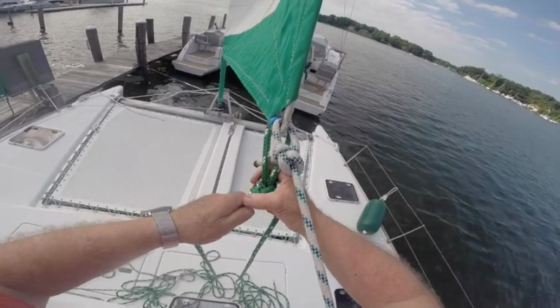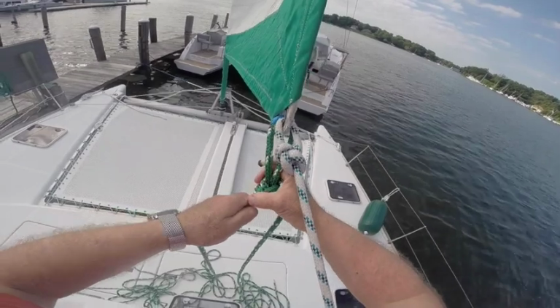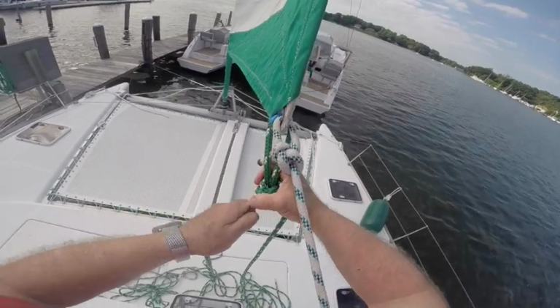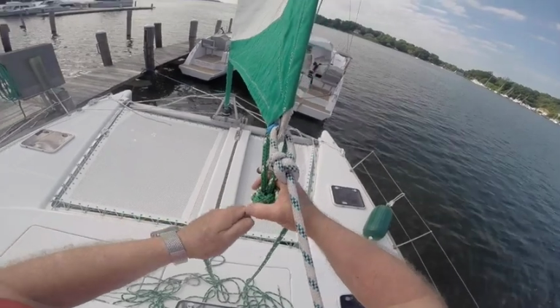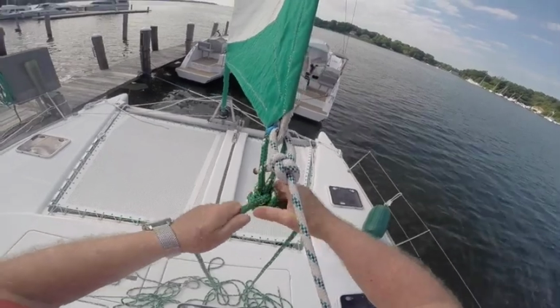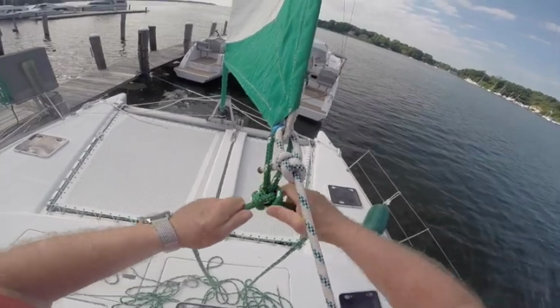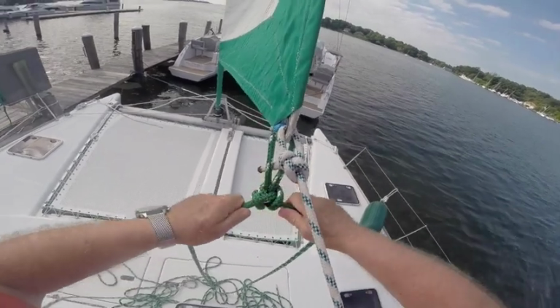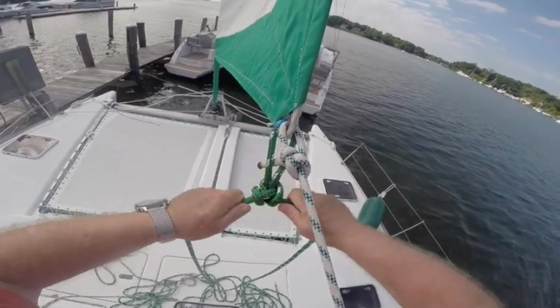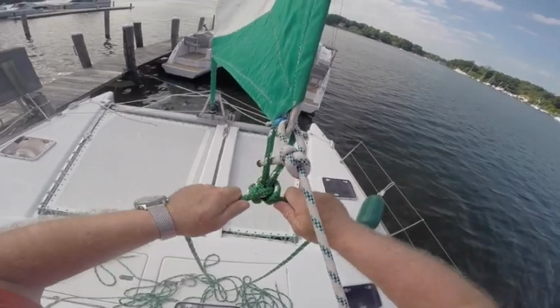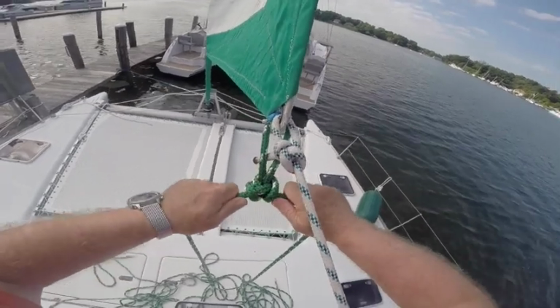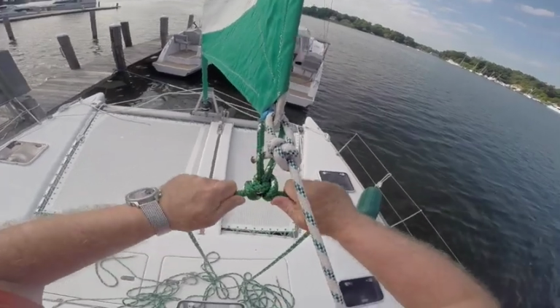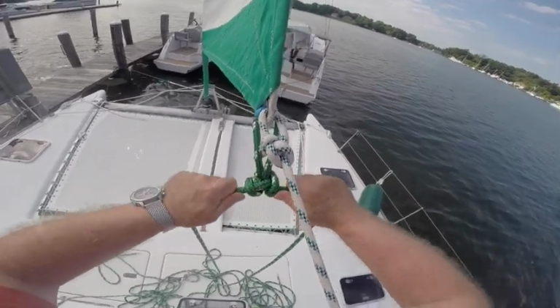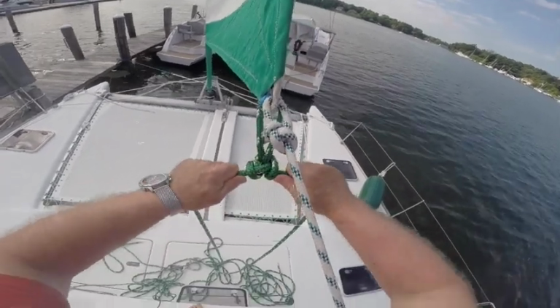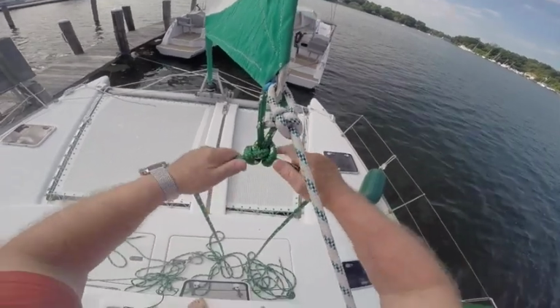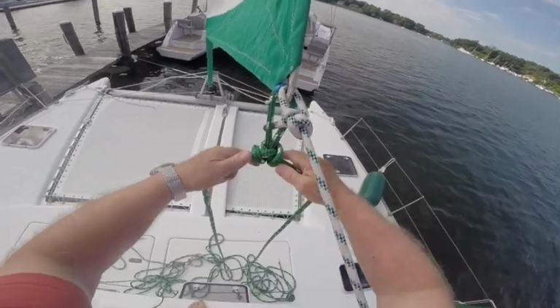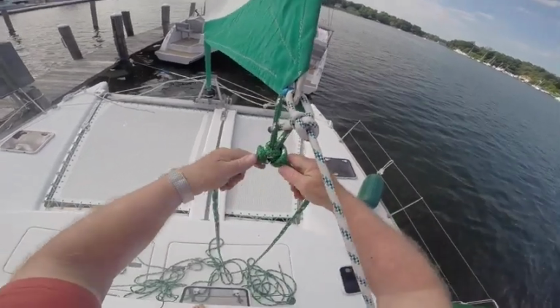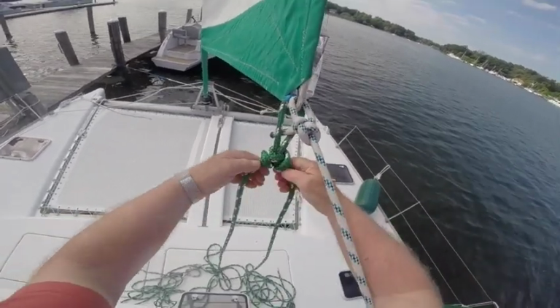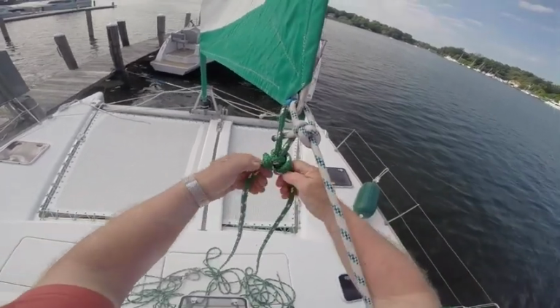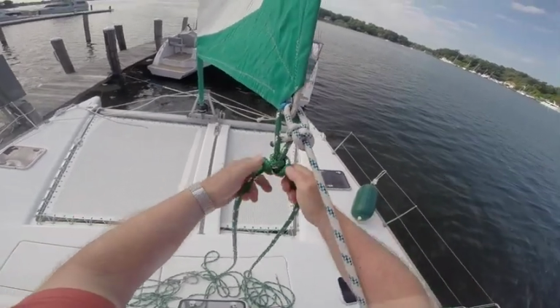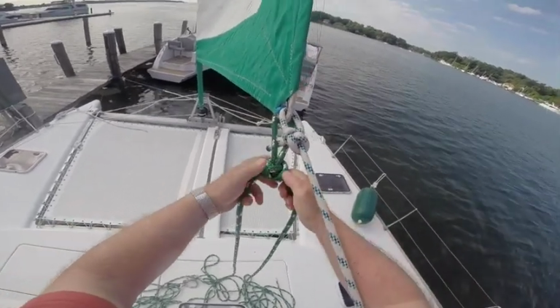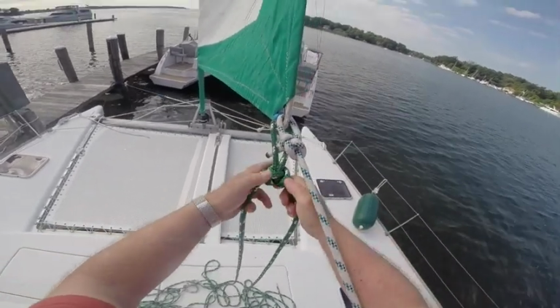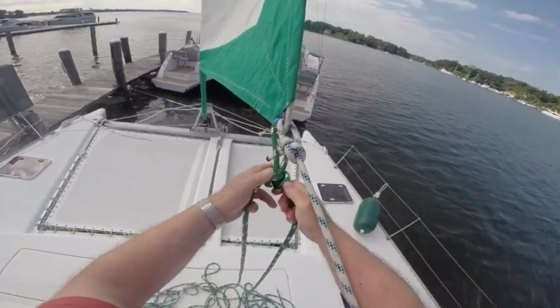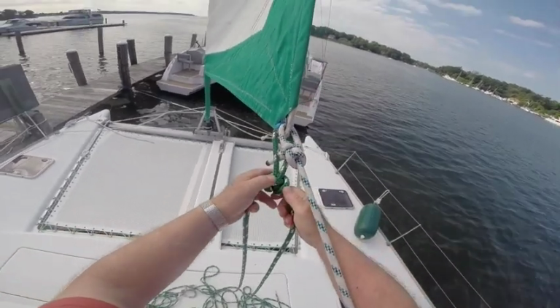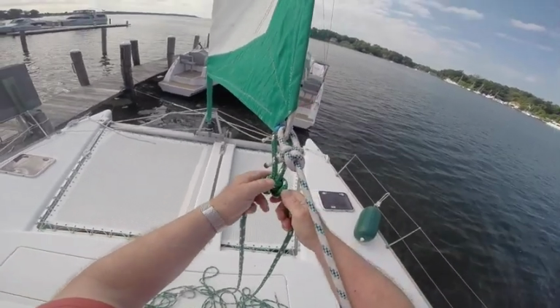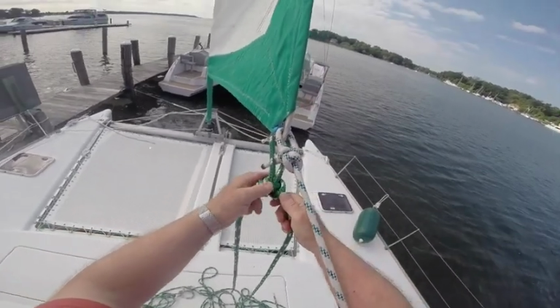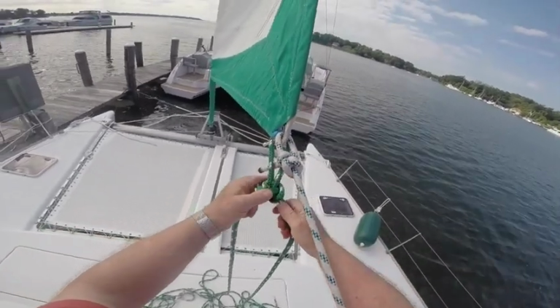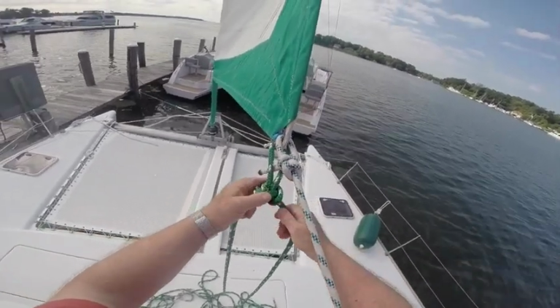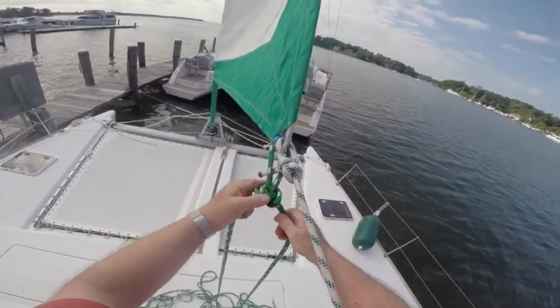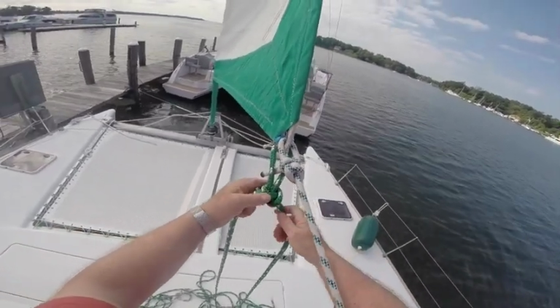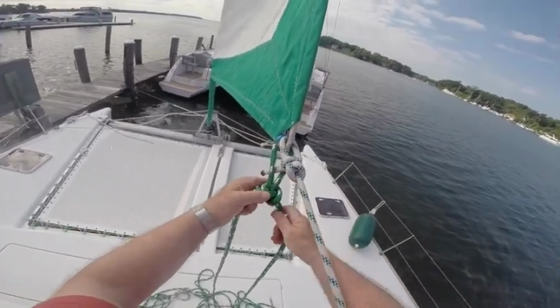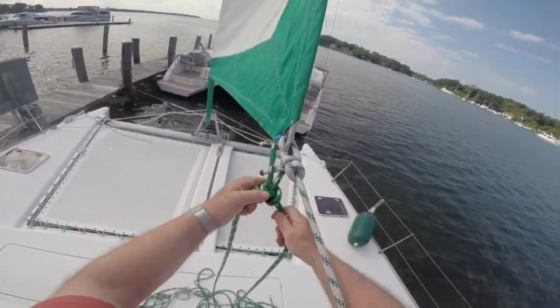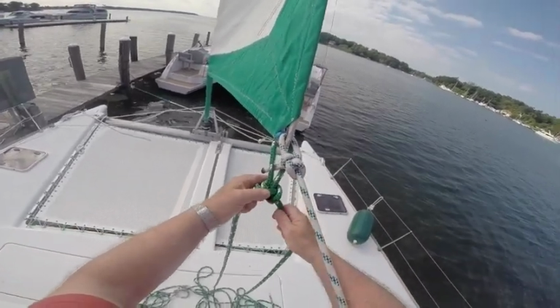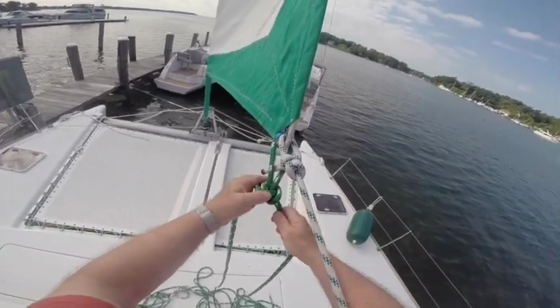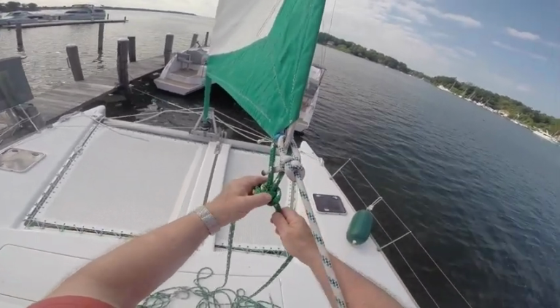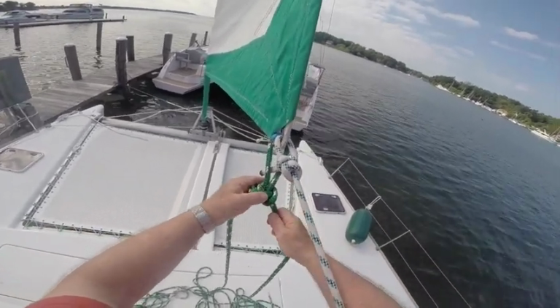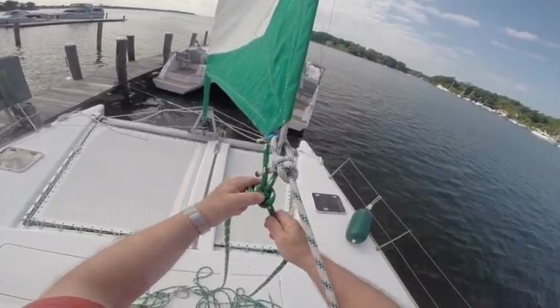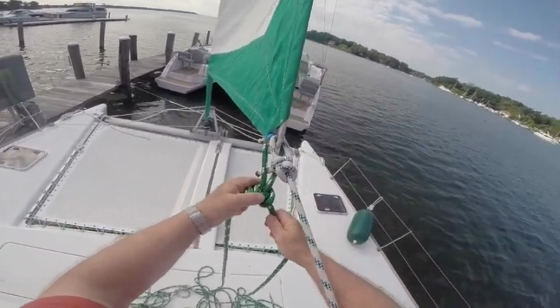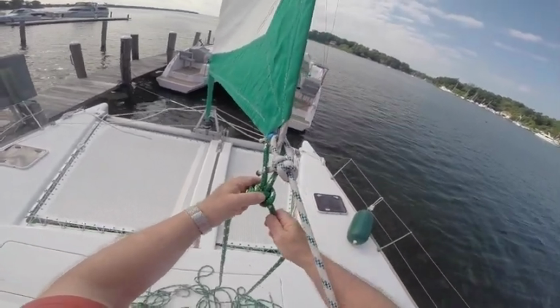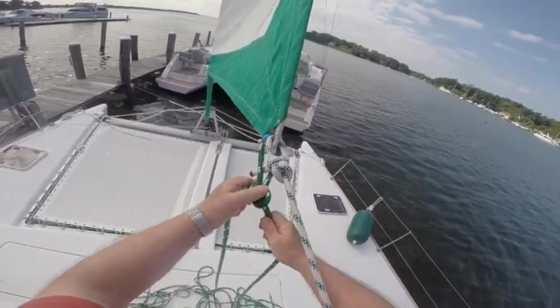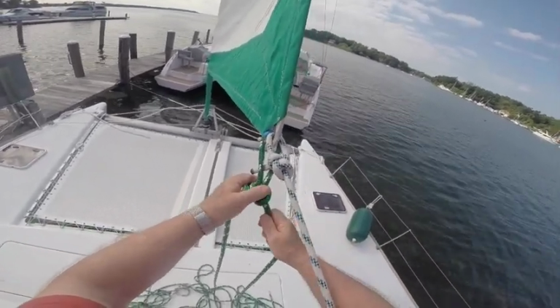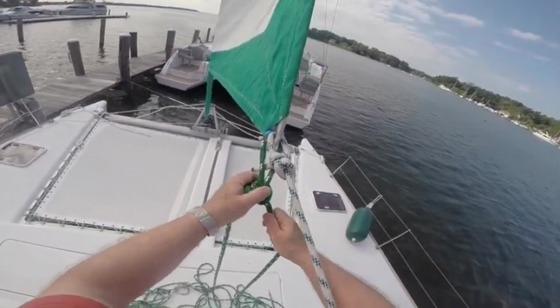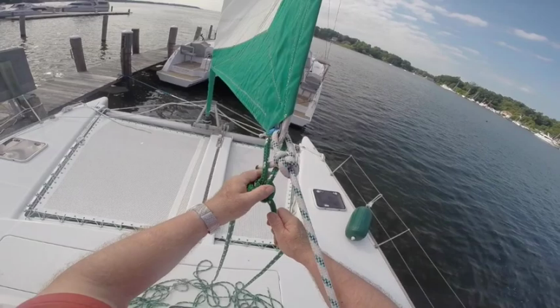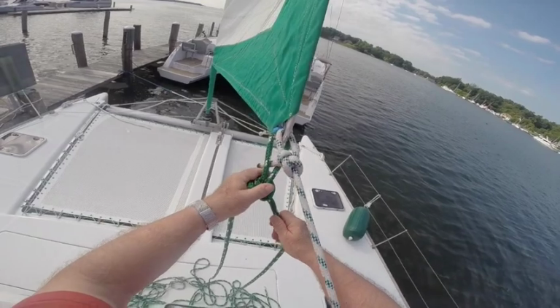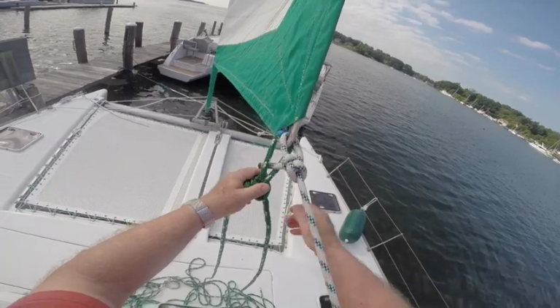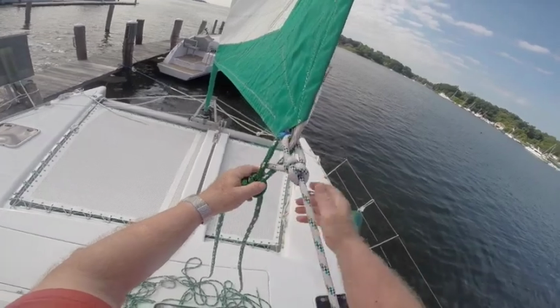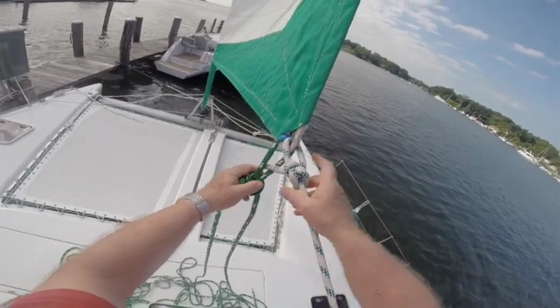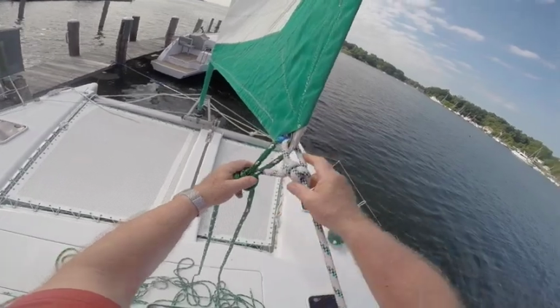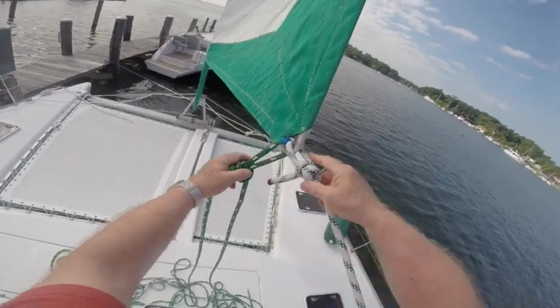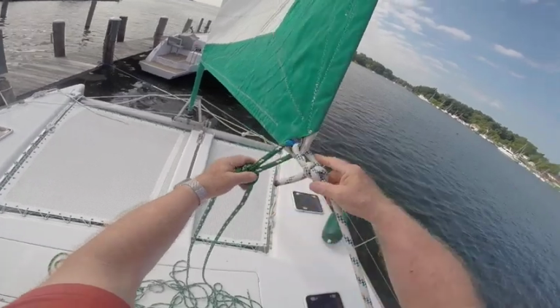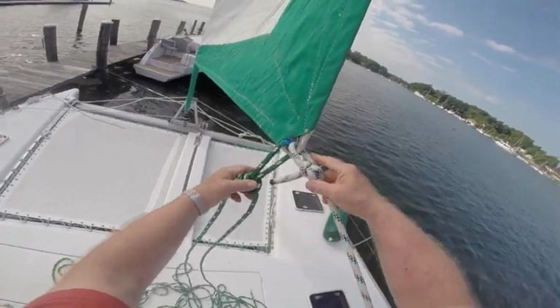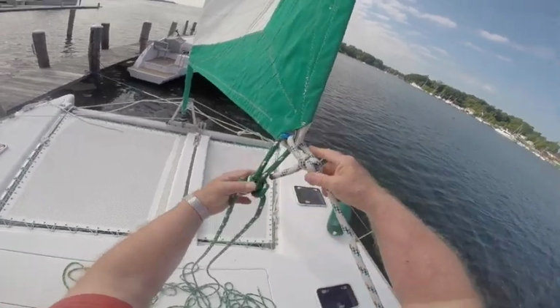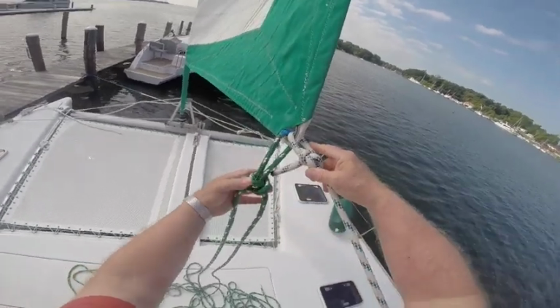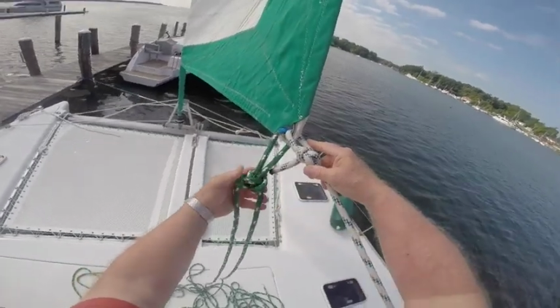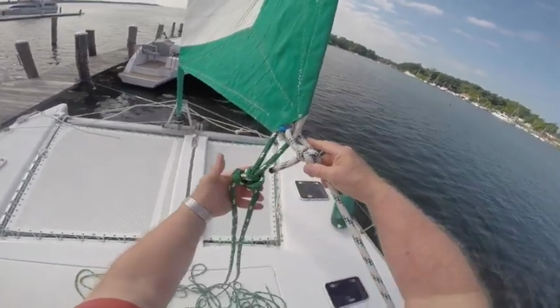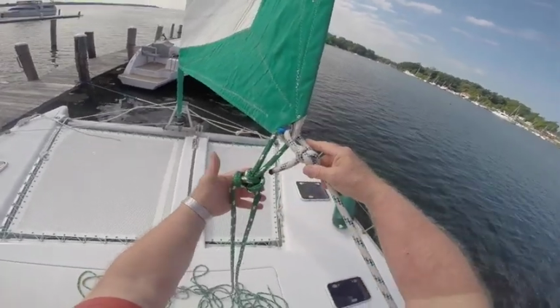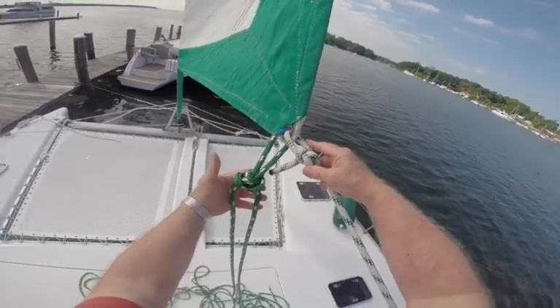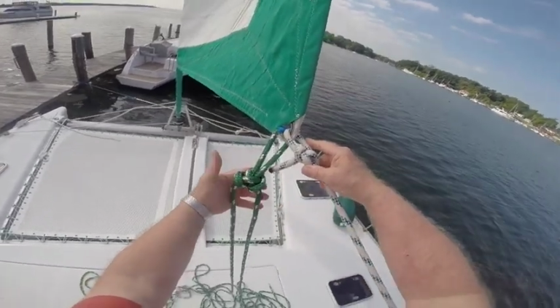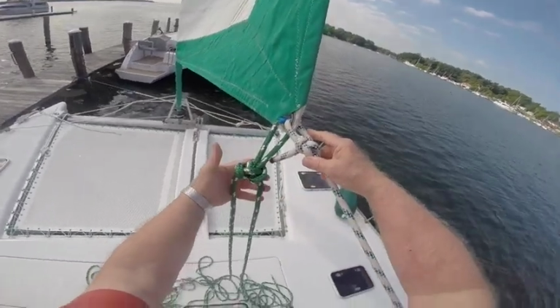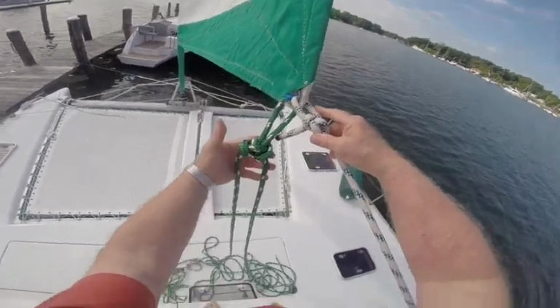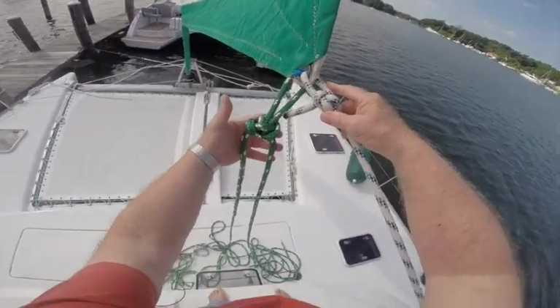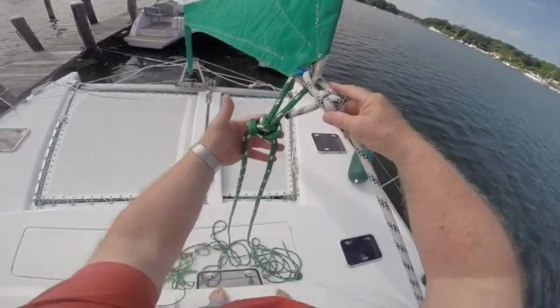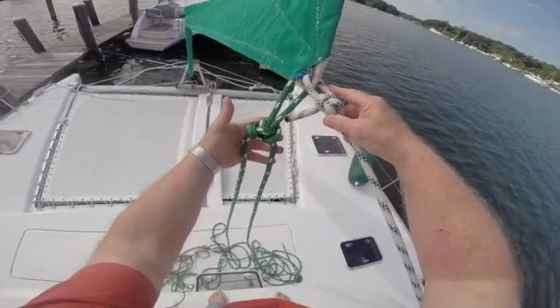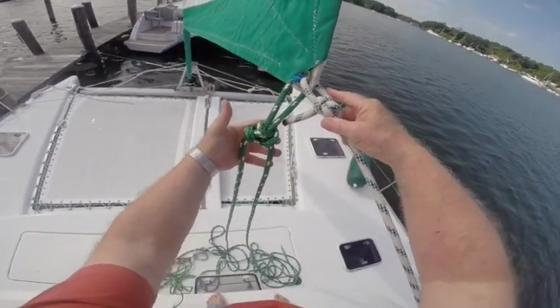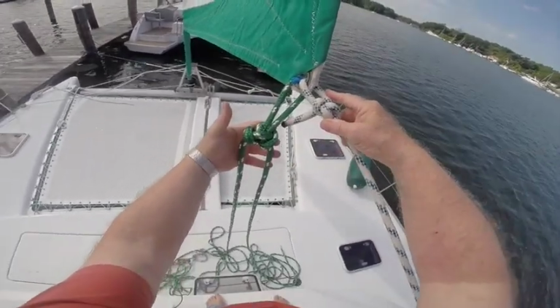I realize as I was tying this hitch there may be an easier way to do it. I'll demonstrate that when I get back to my work bench.